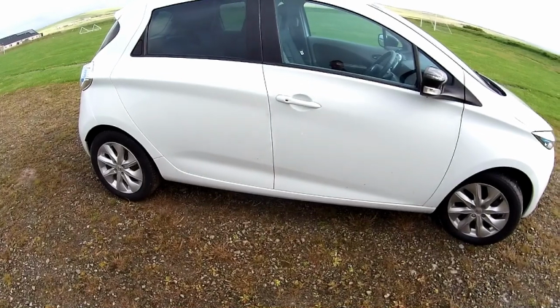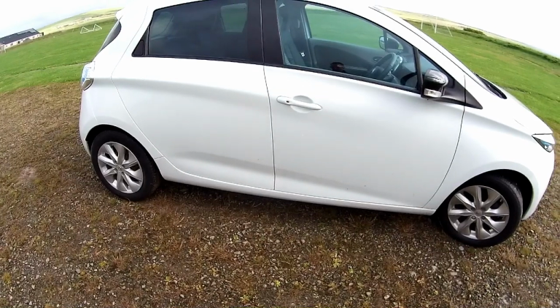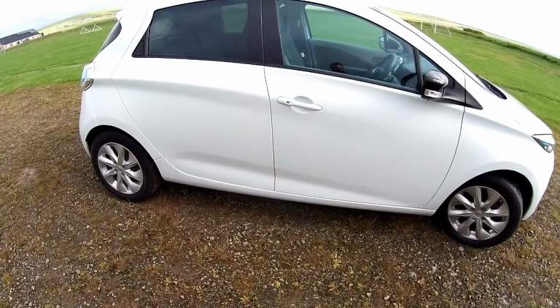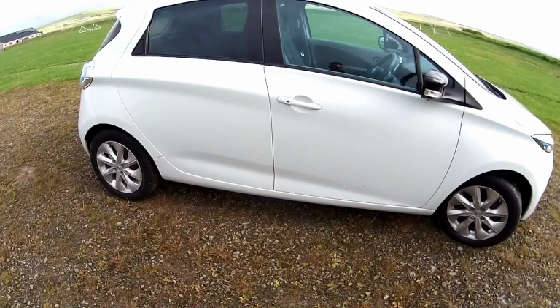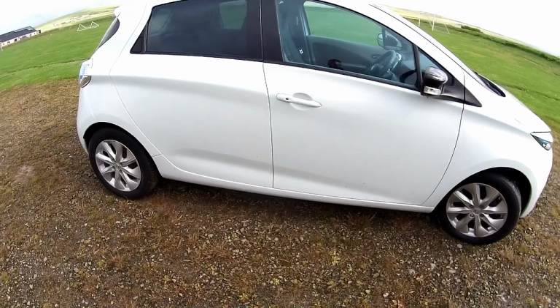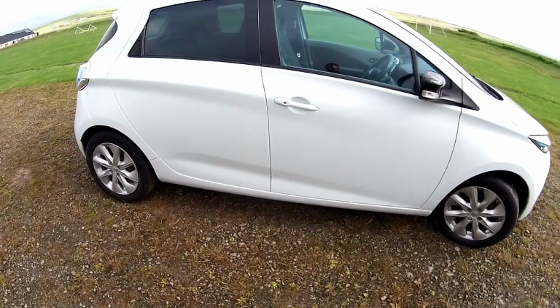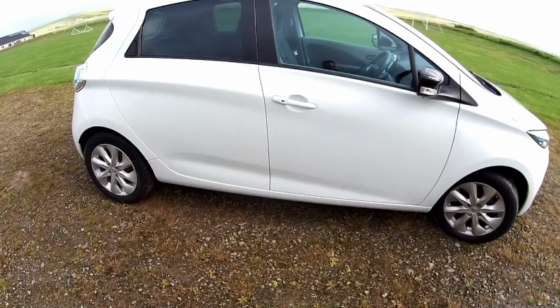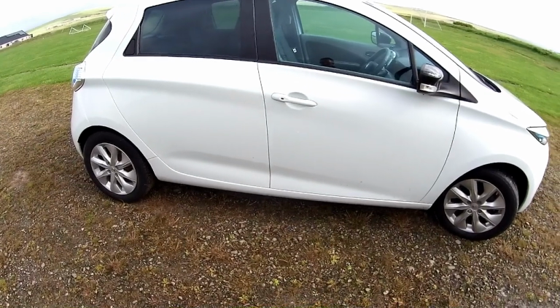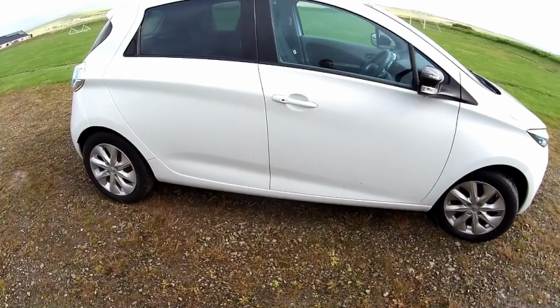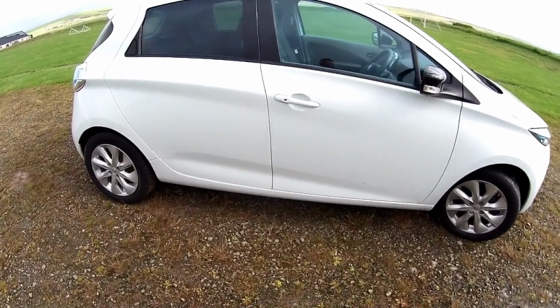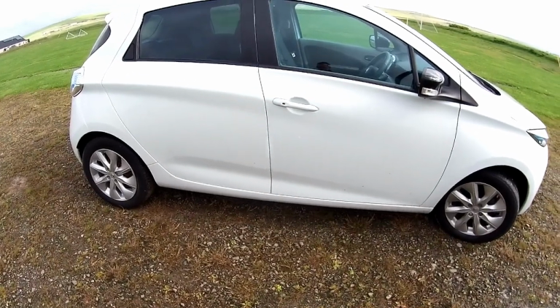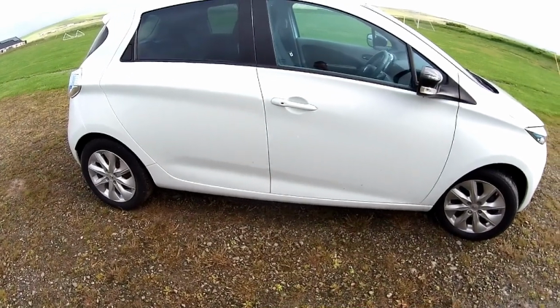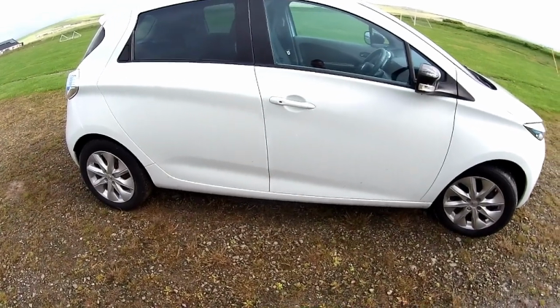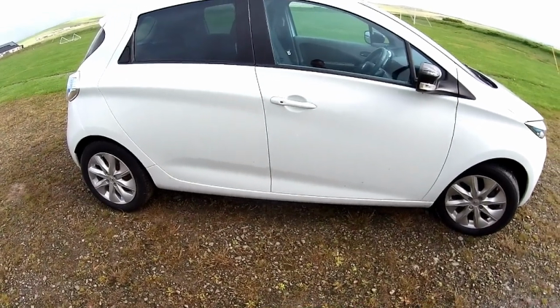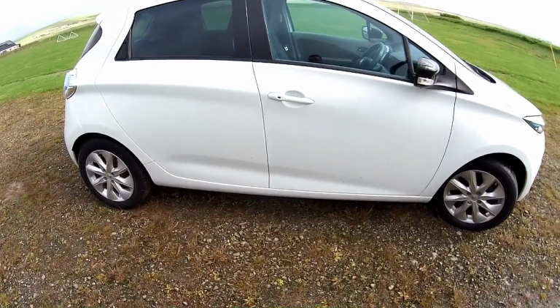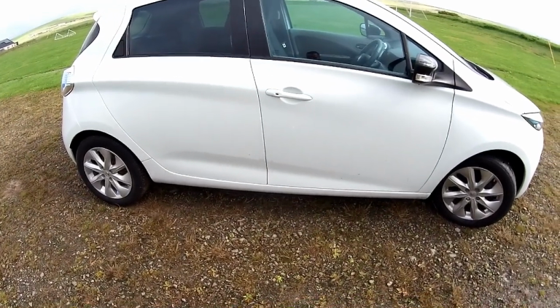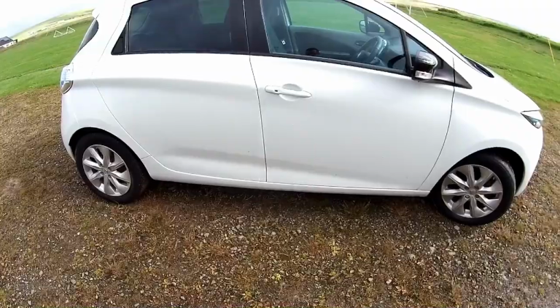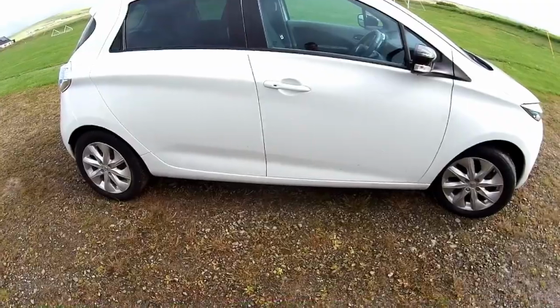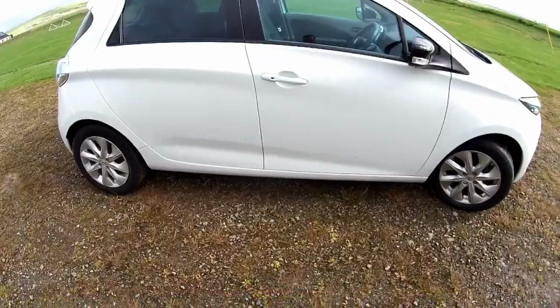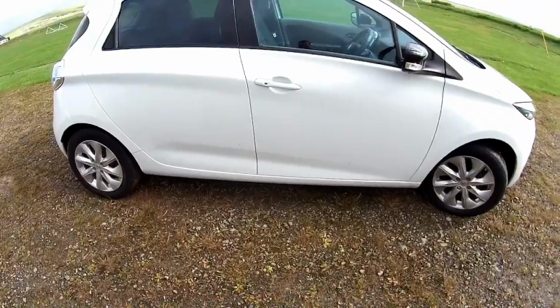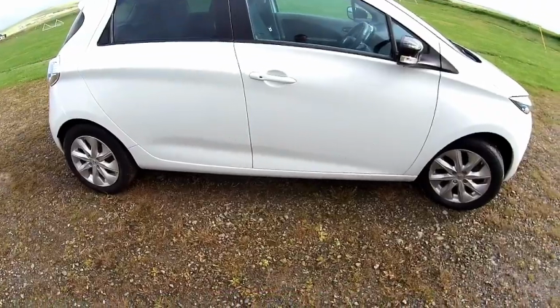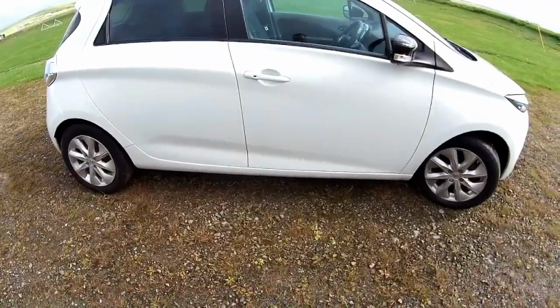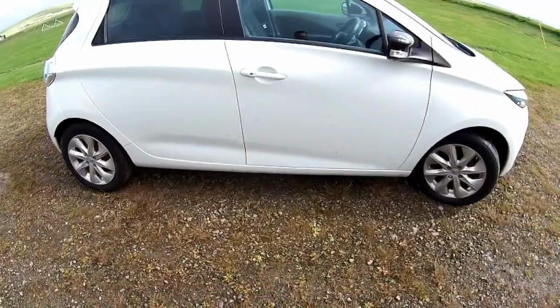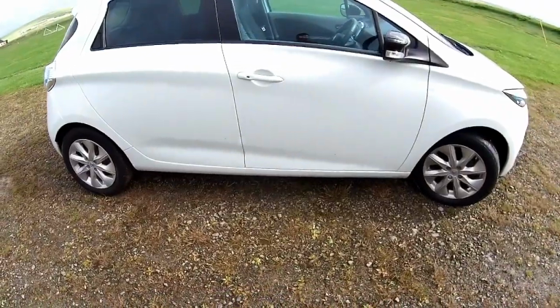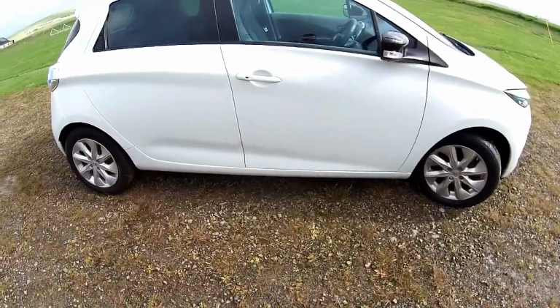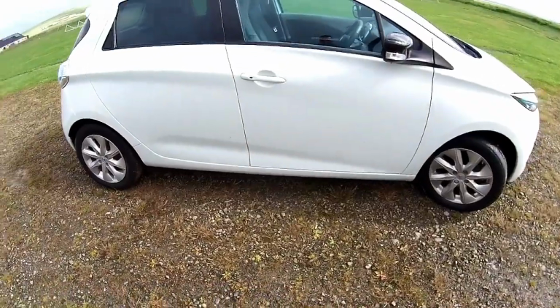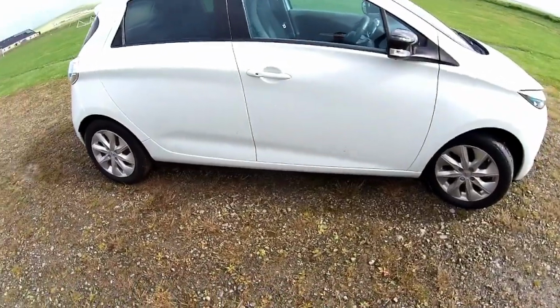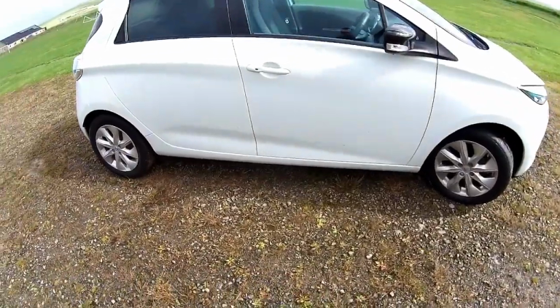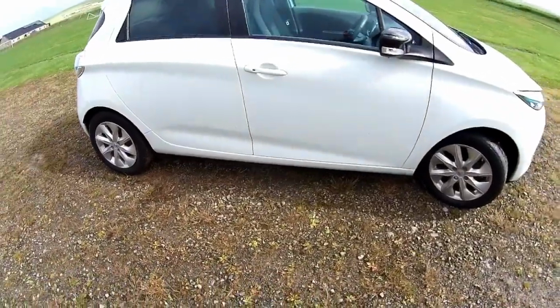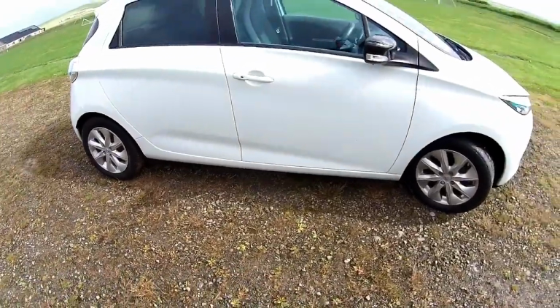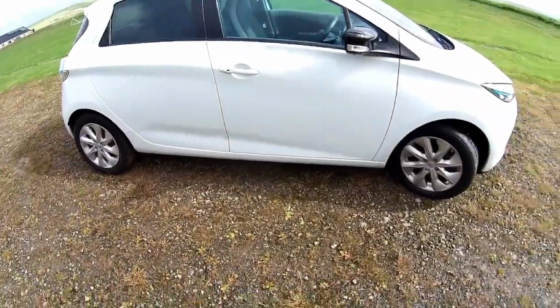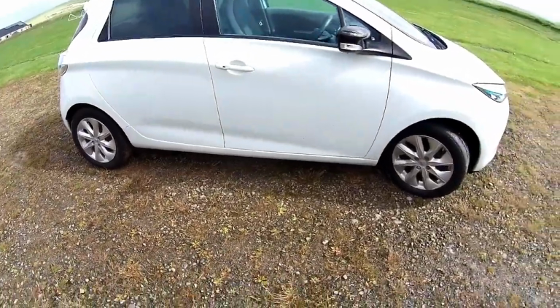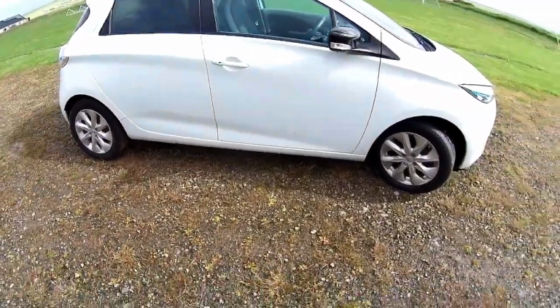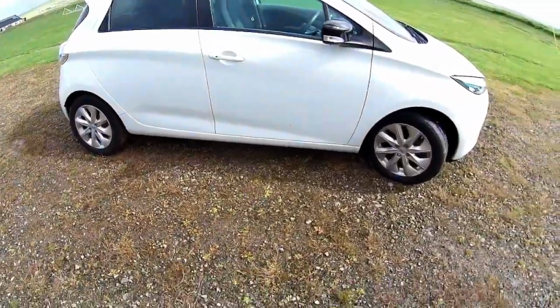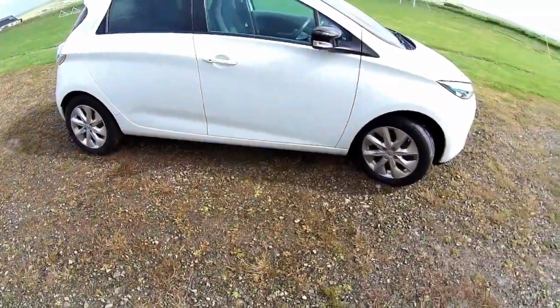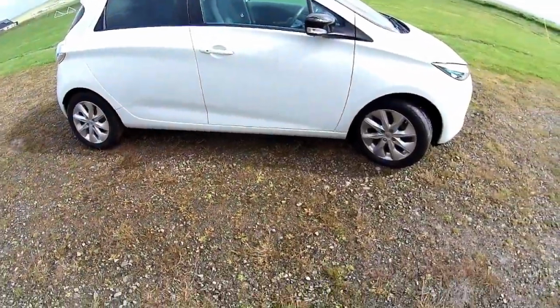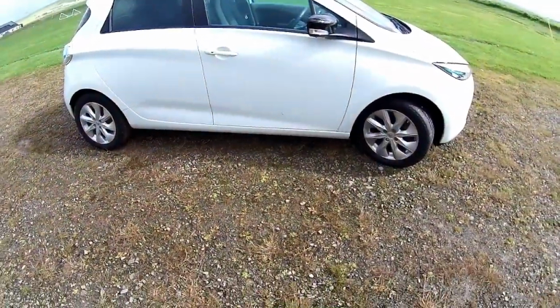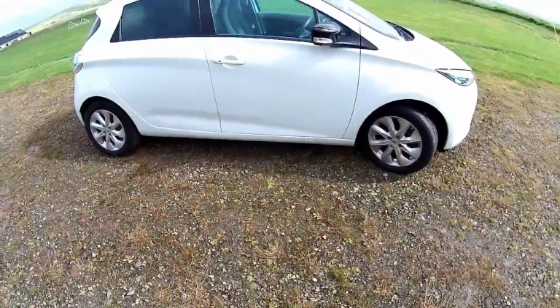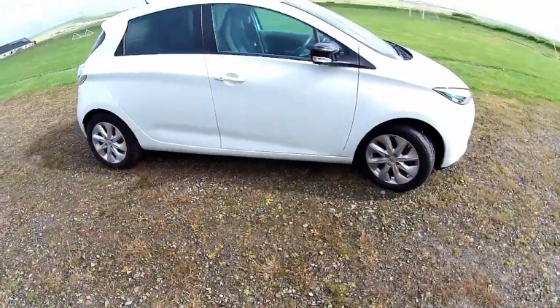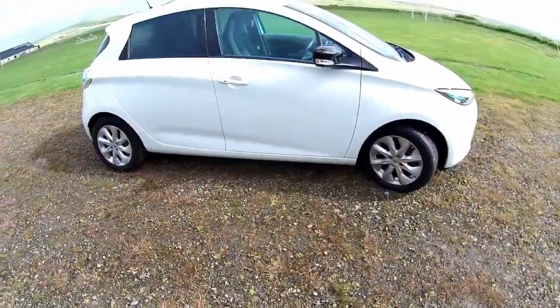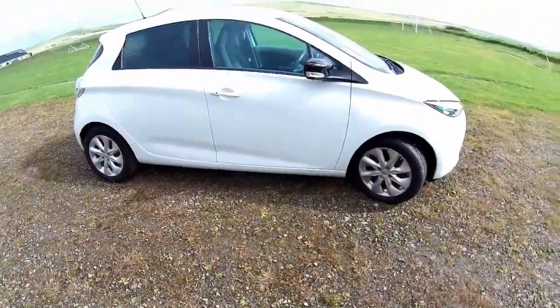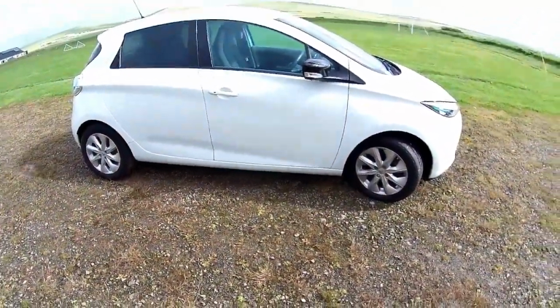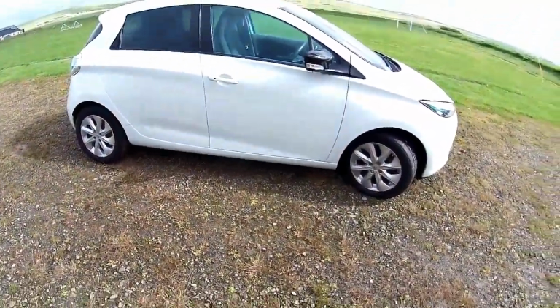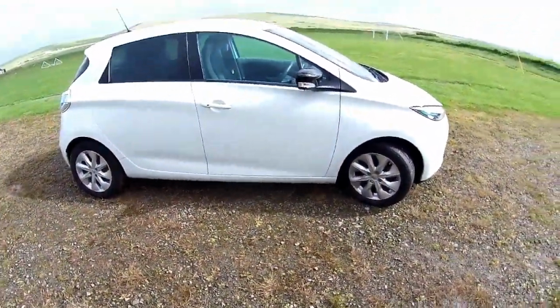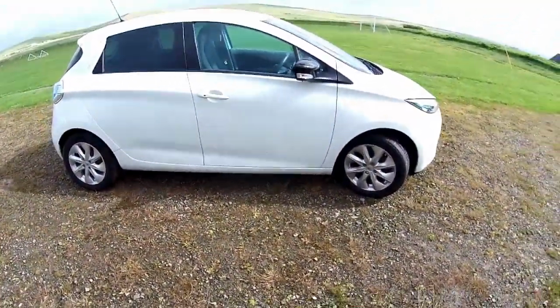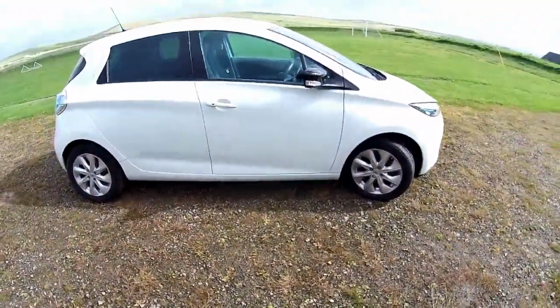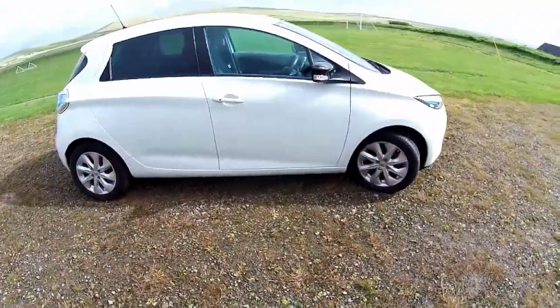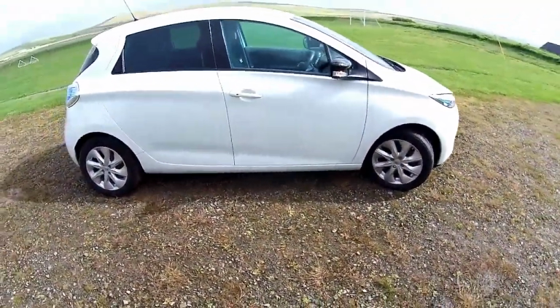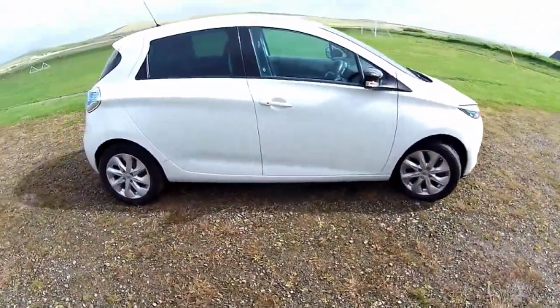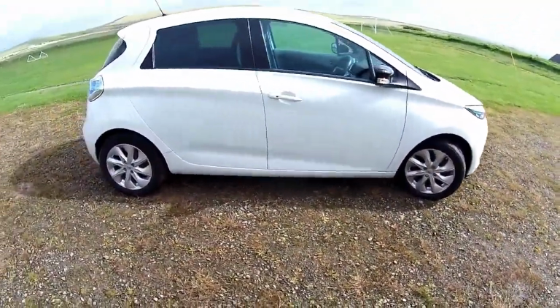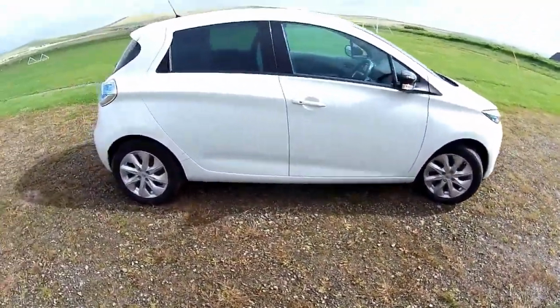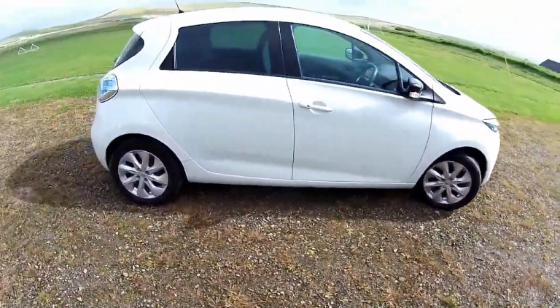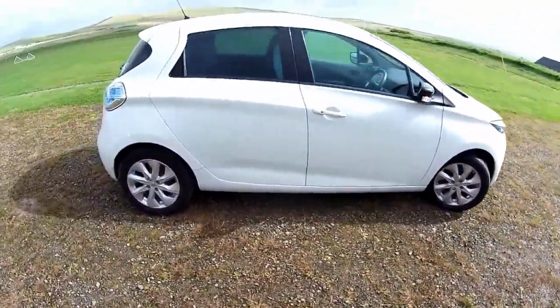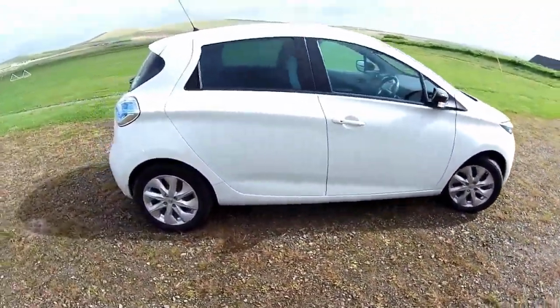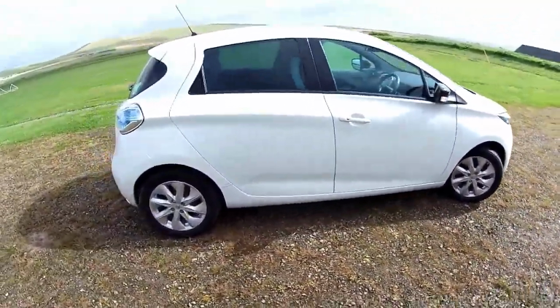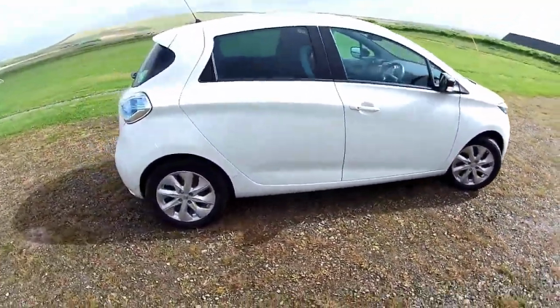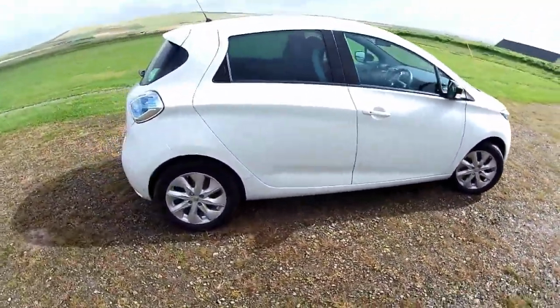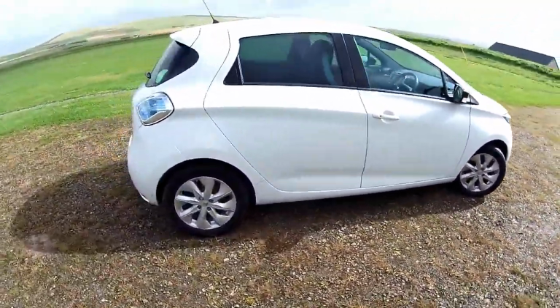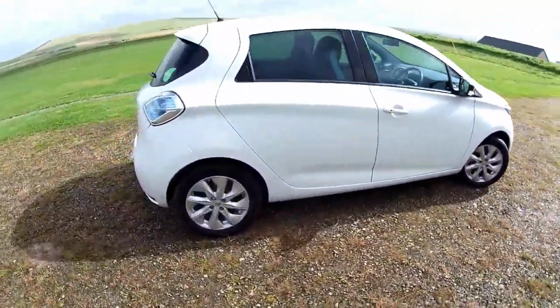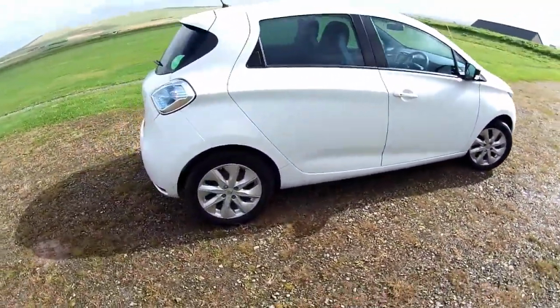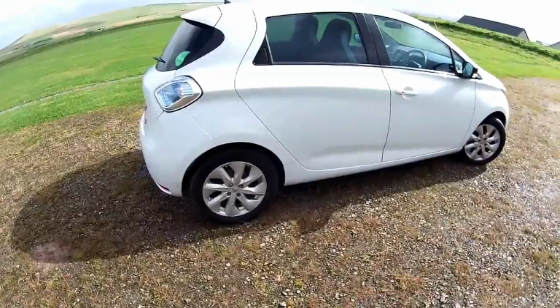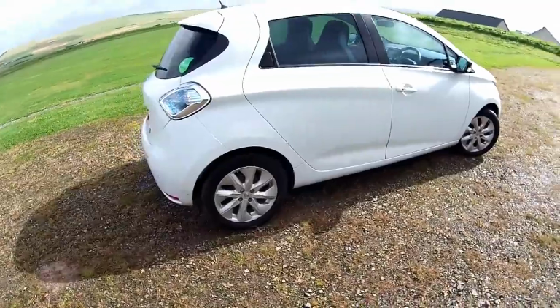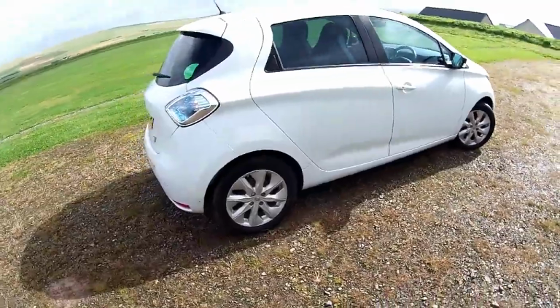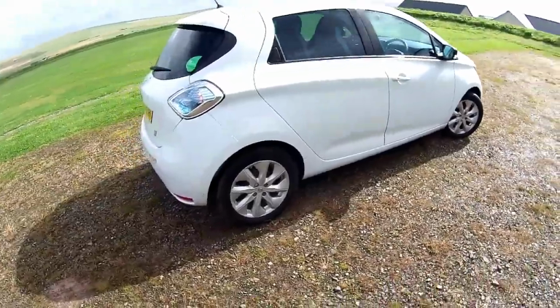Hello and welcome to a very windy Orkney. I'll do my best with the sound. This is a Renault Zoe quick walk around tour.